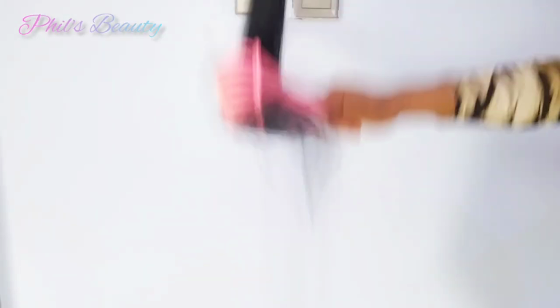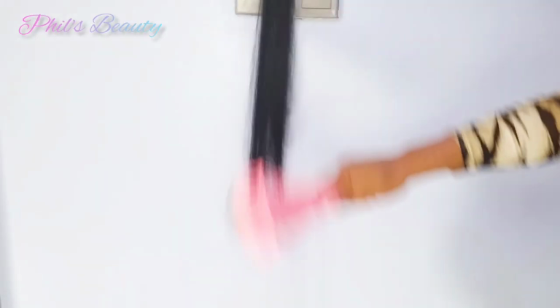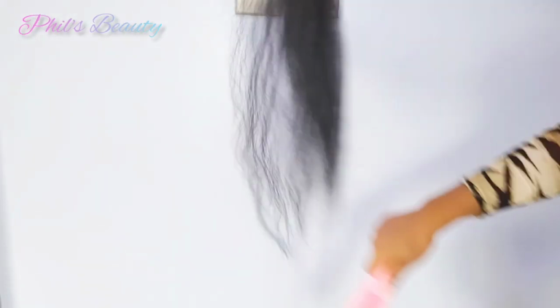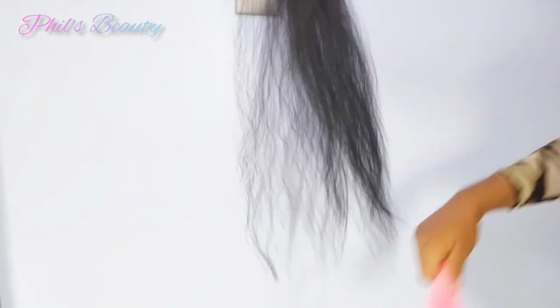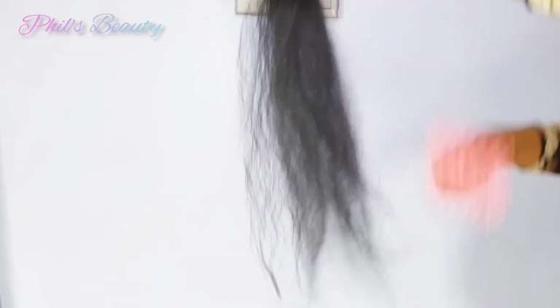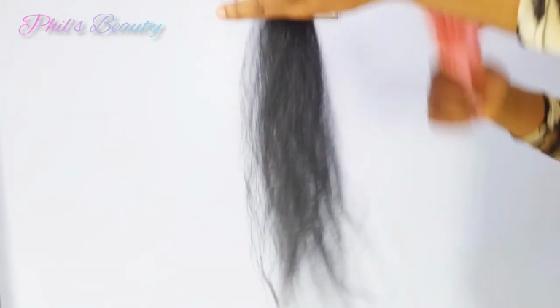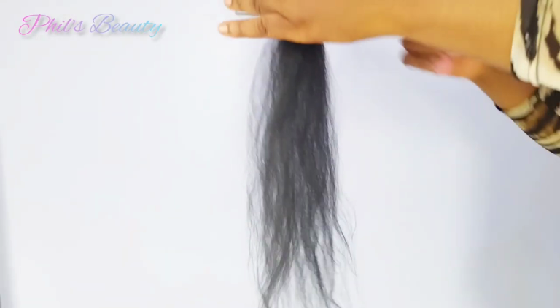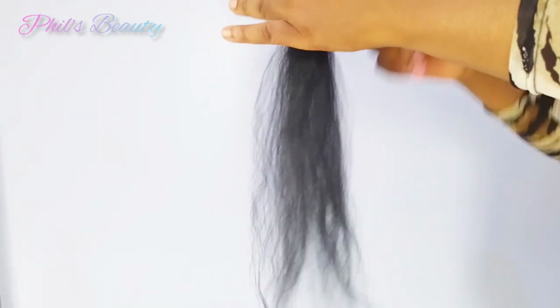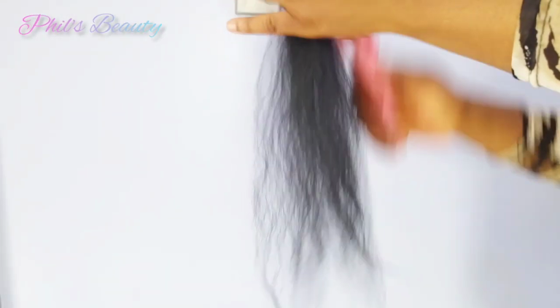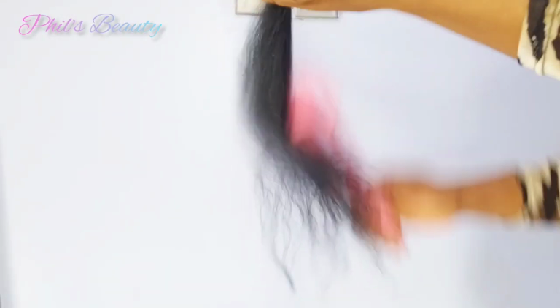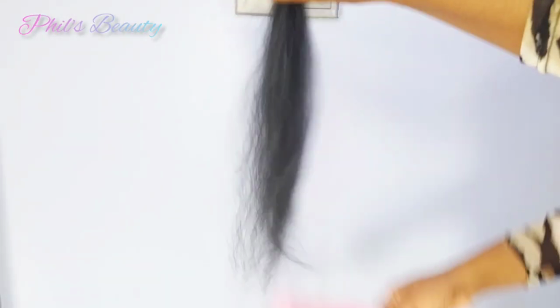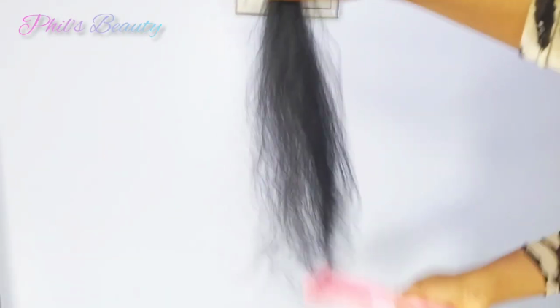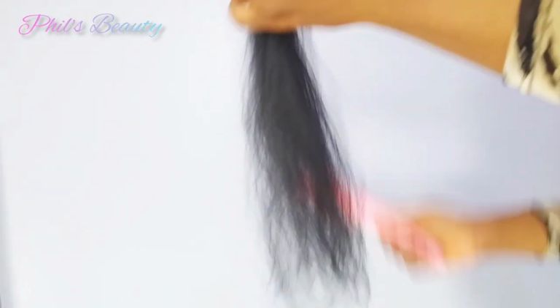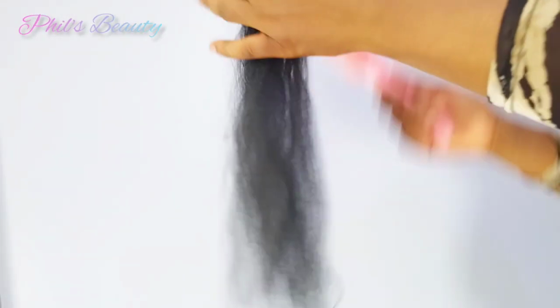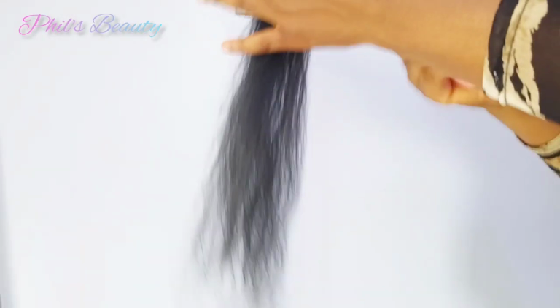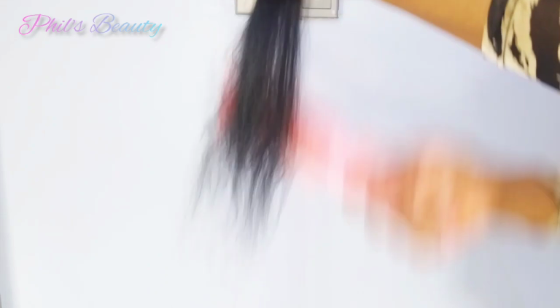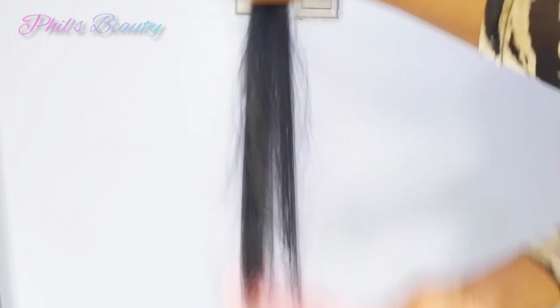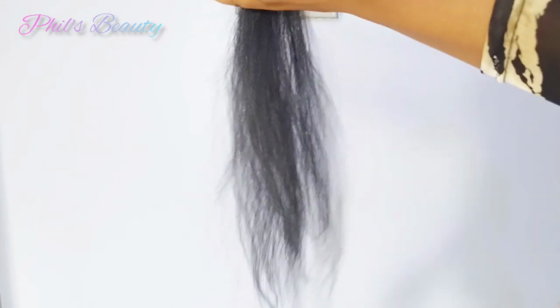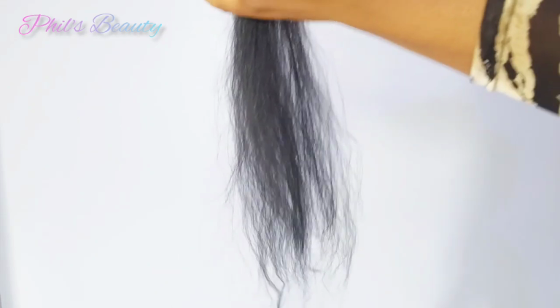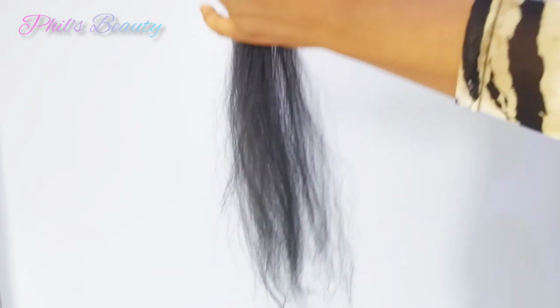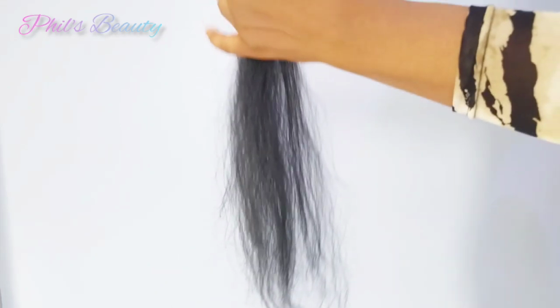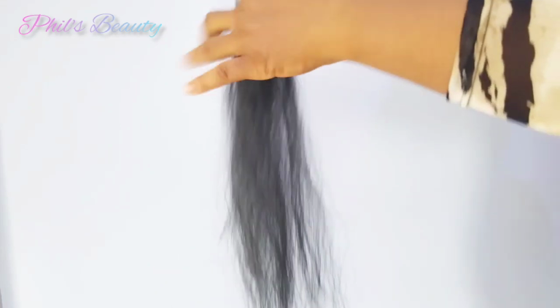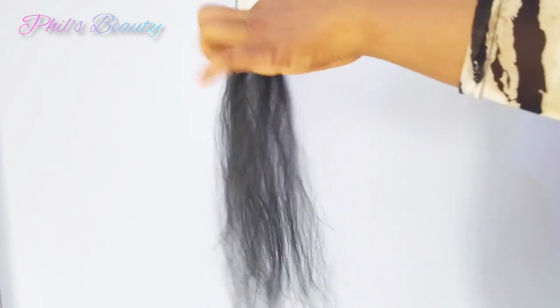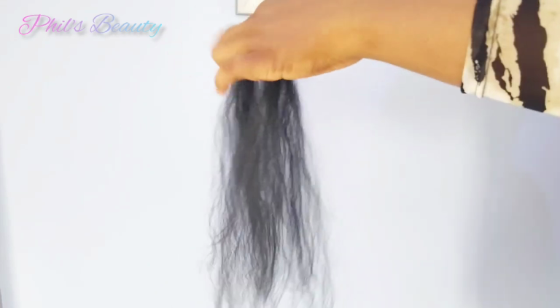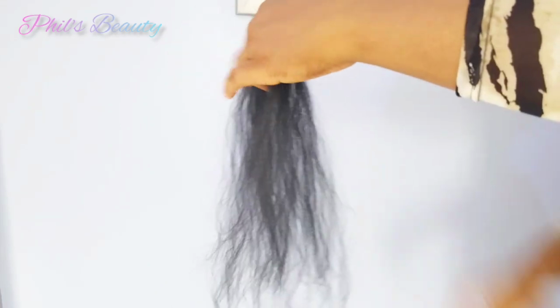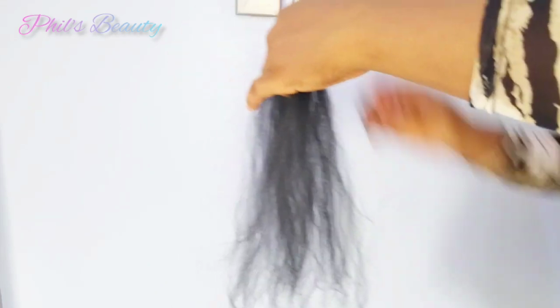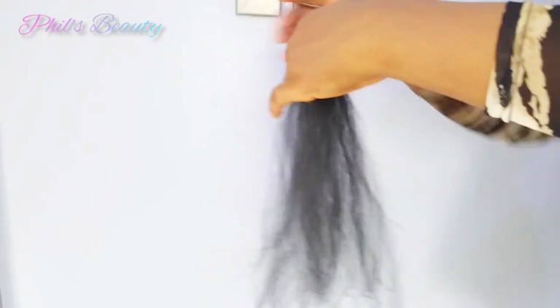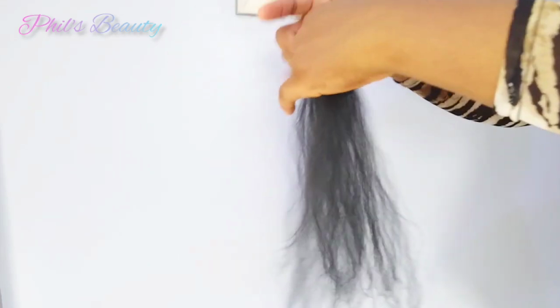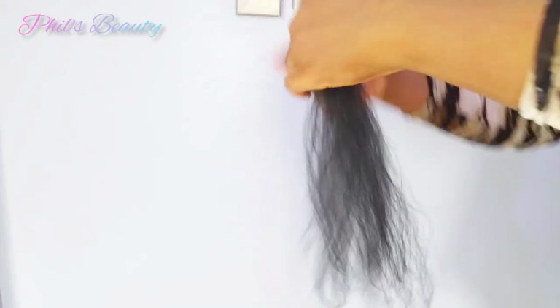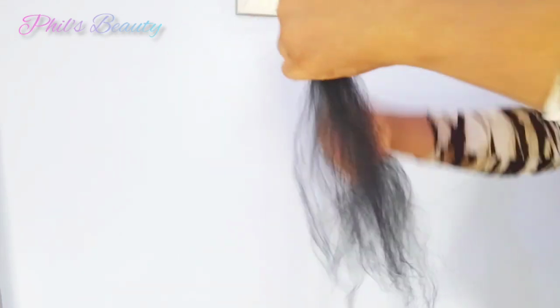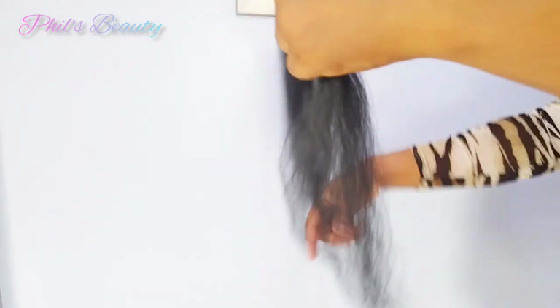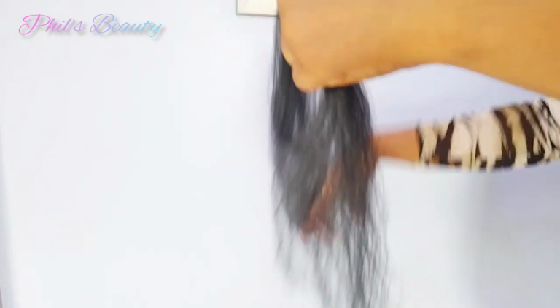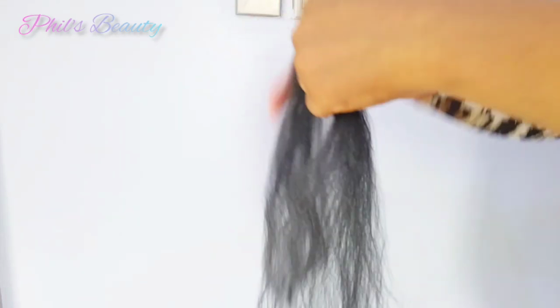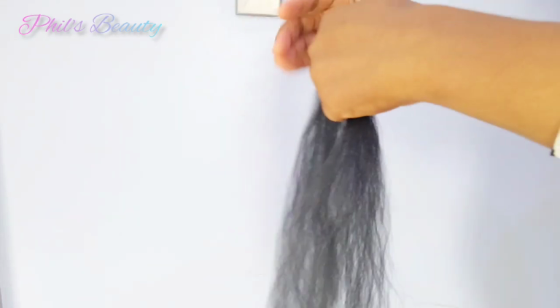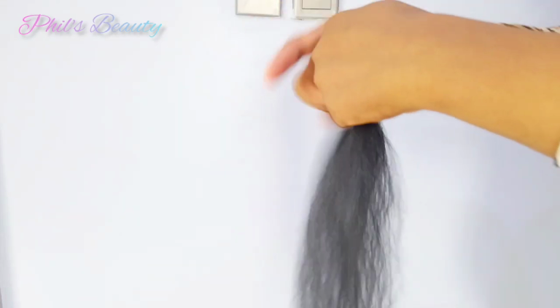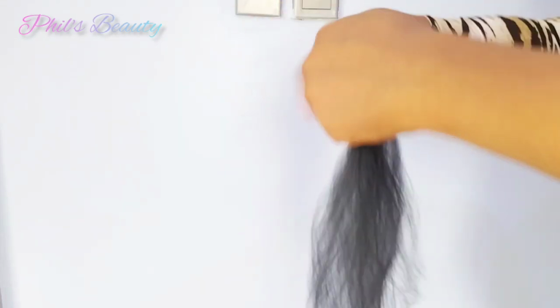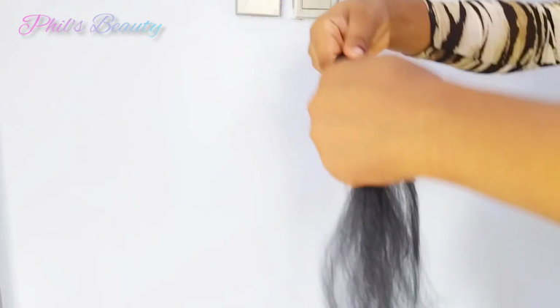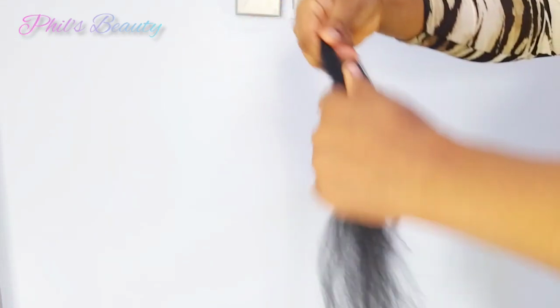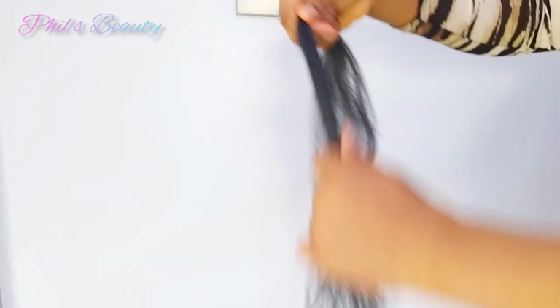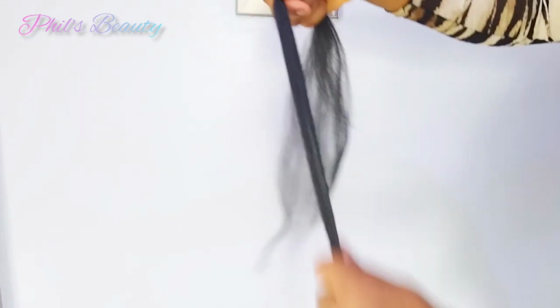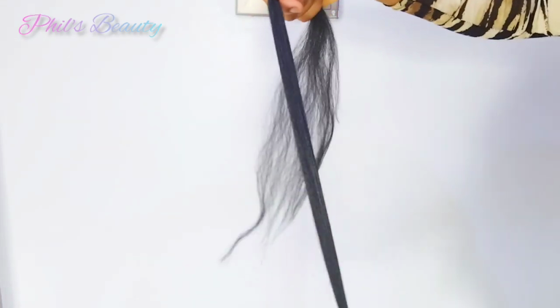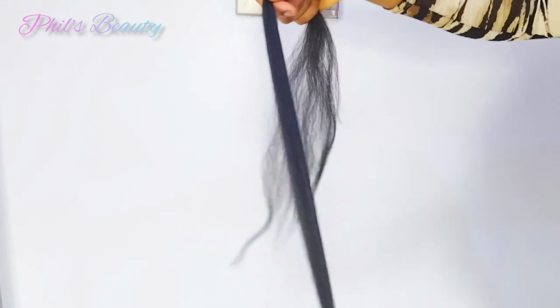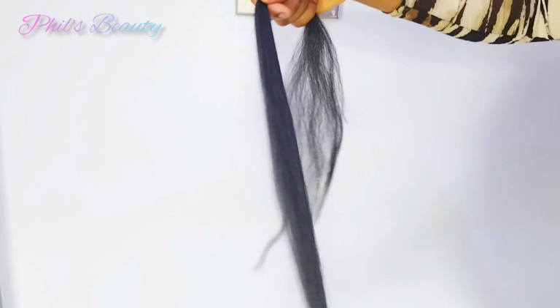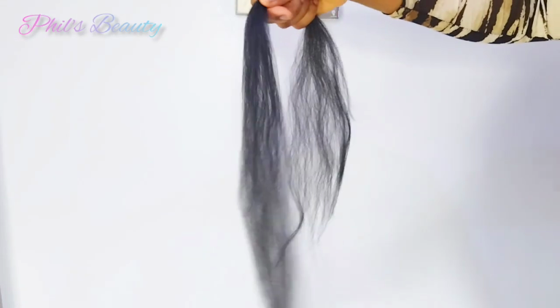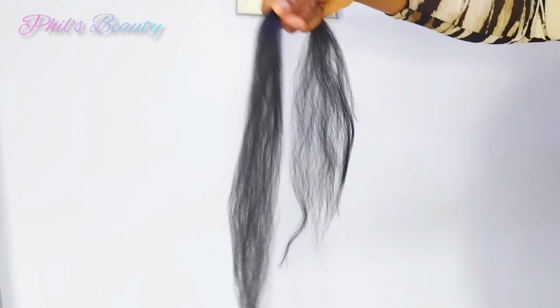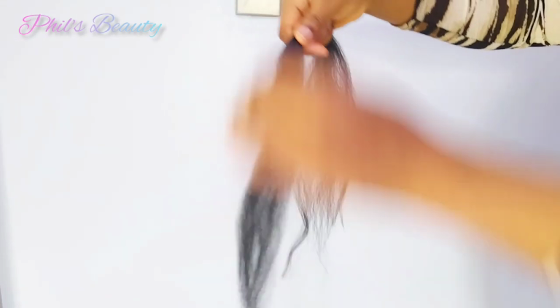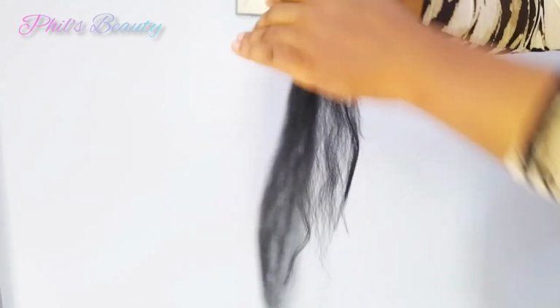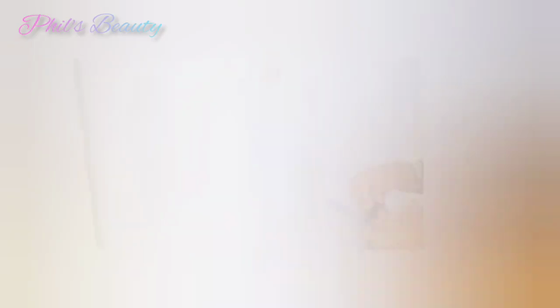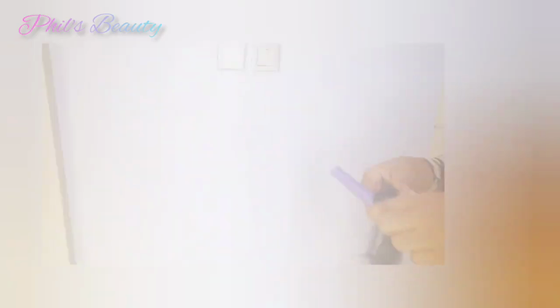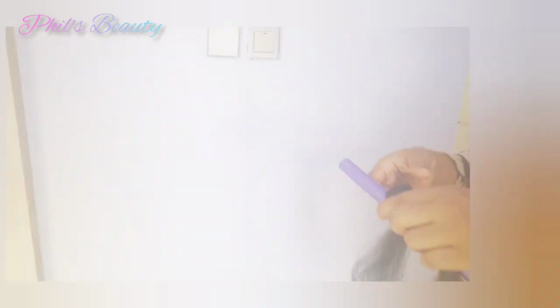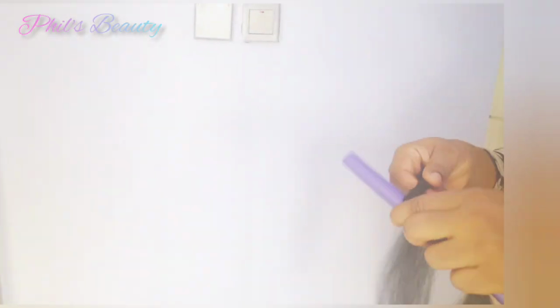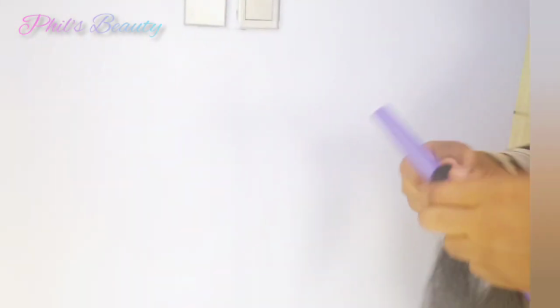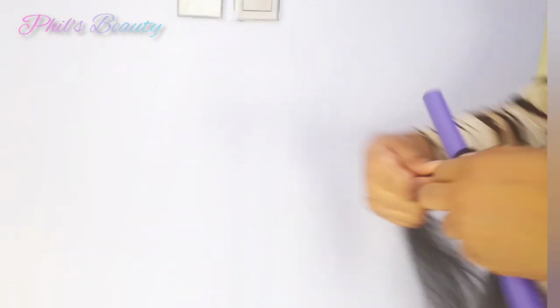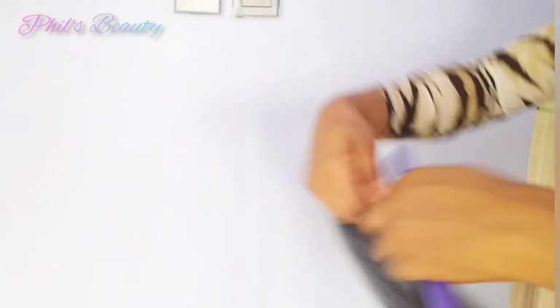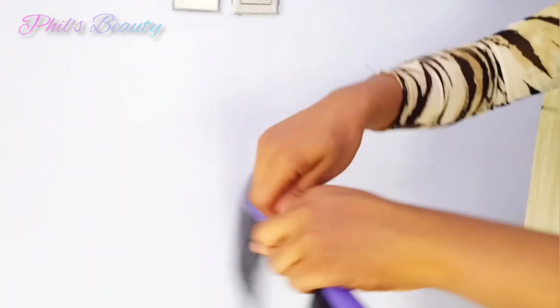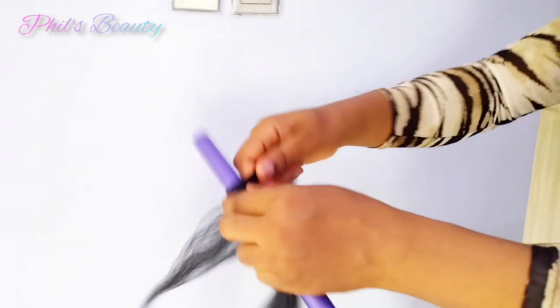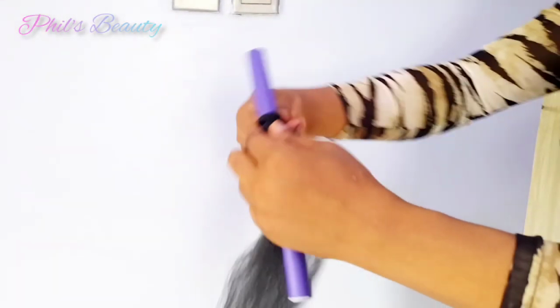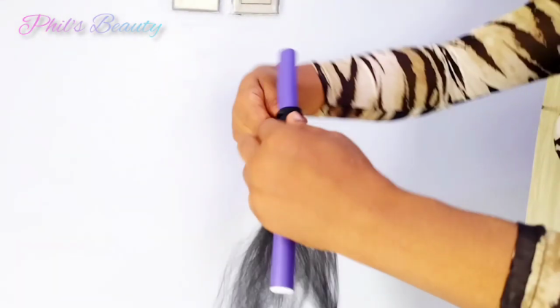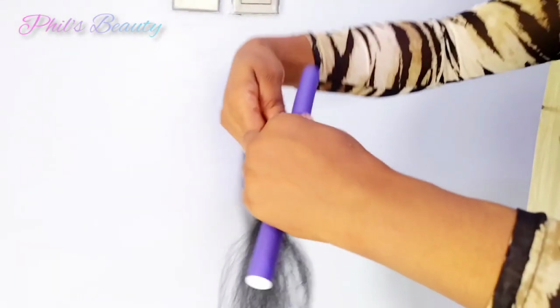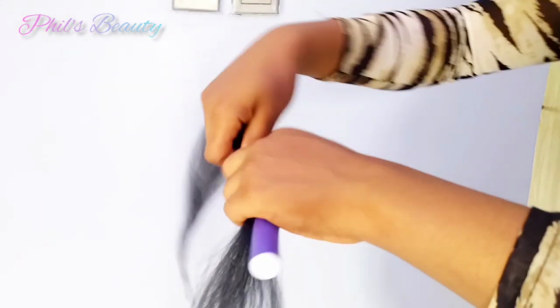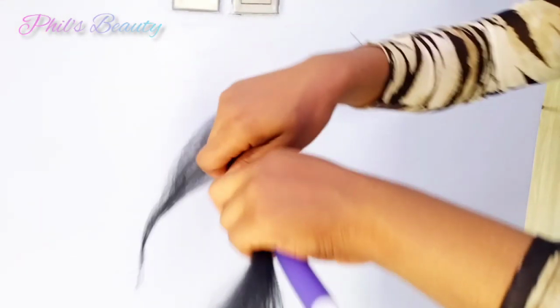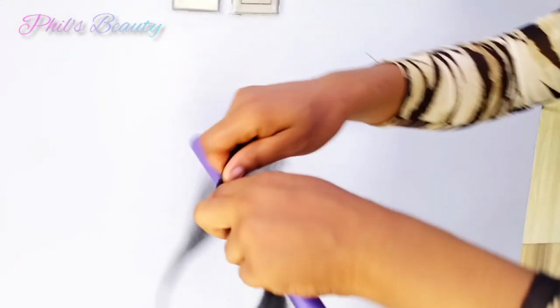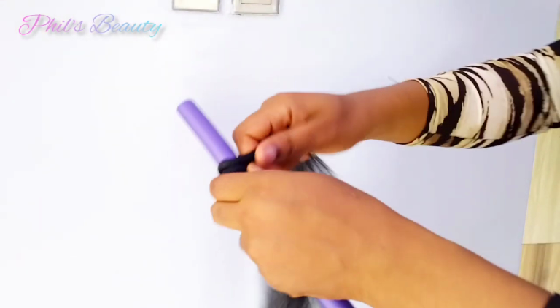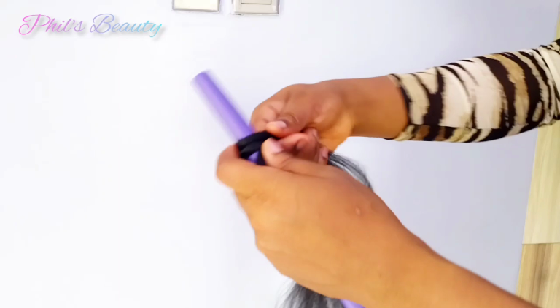Always make sure you comb your extensions before you start coiling. This will make it smoother and easier to separate when you're done.